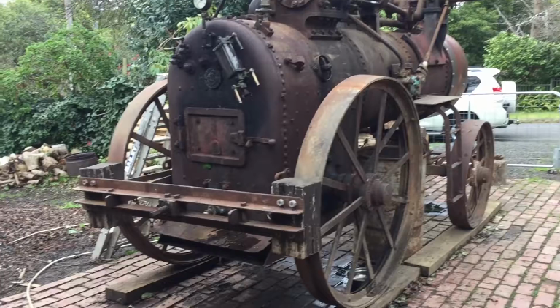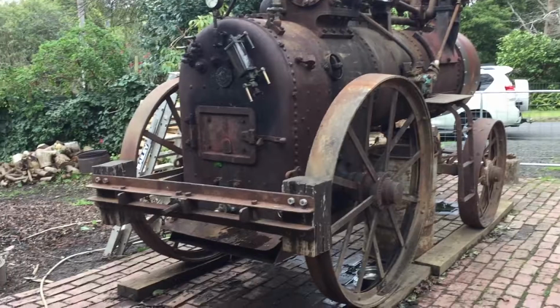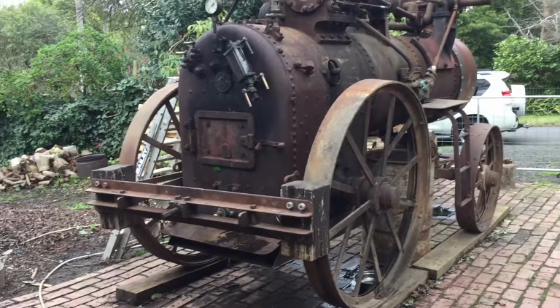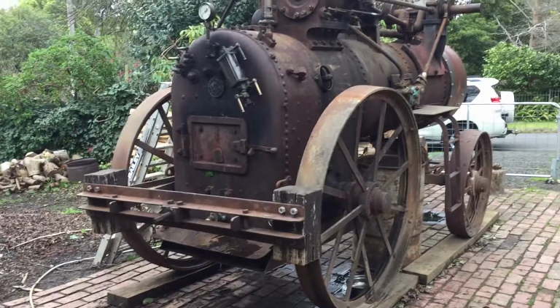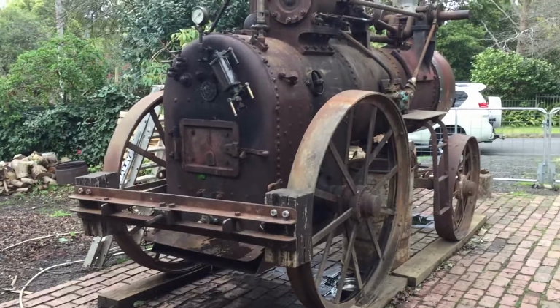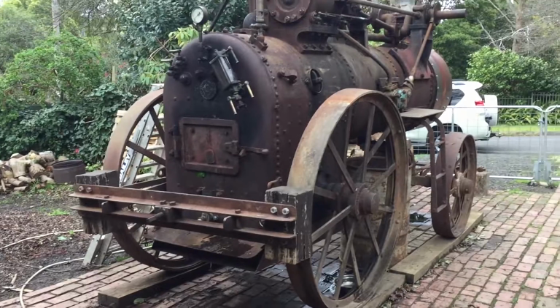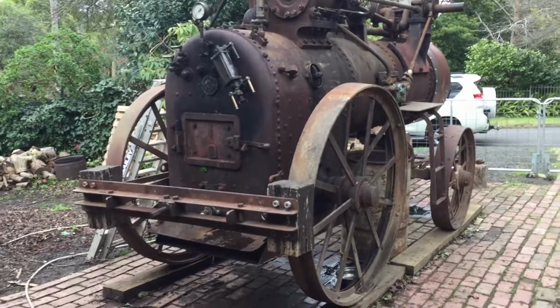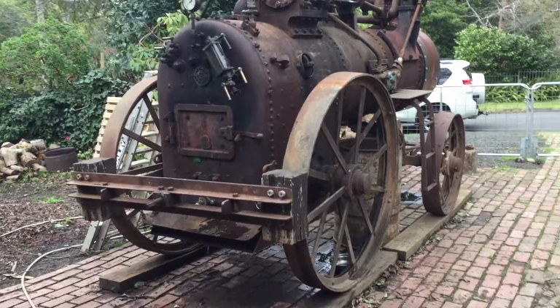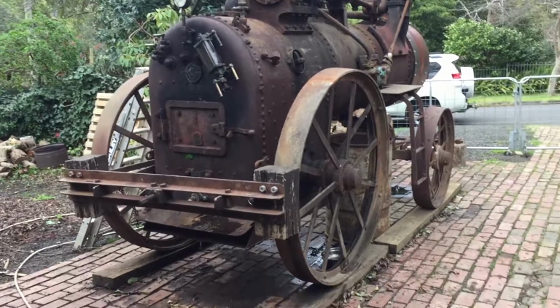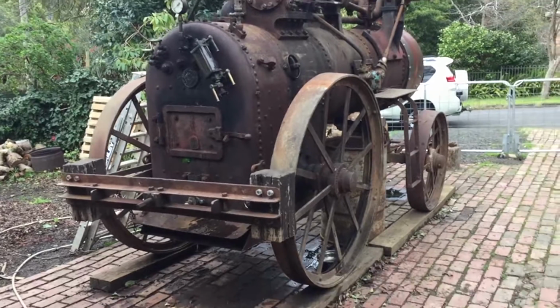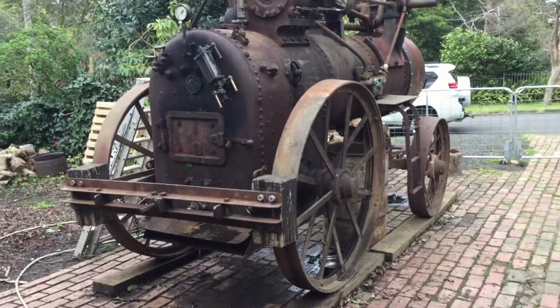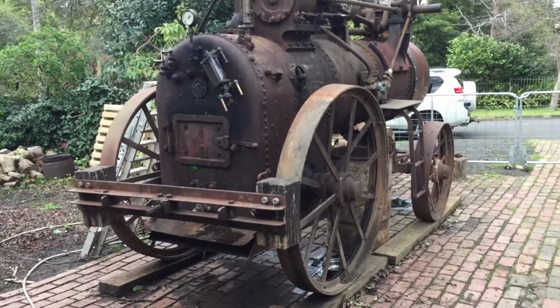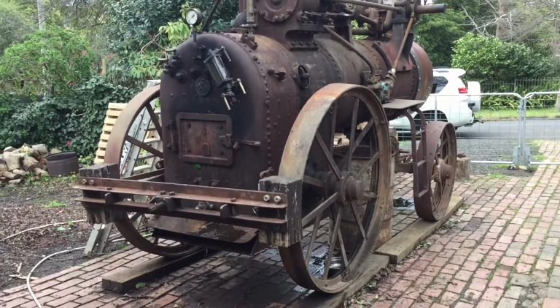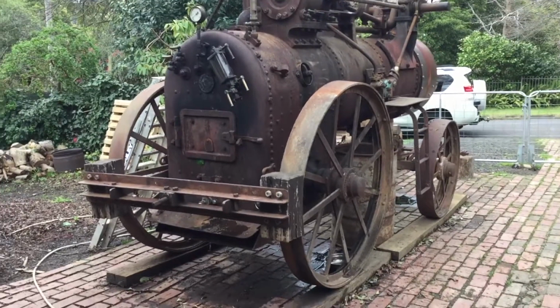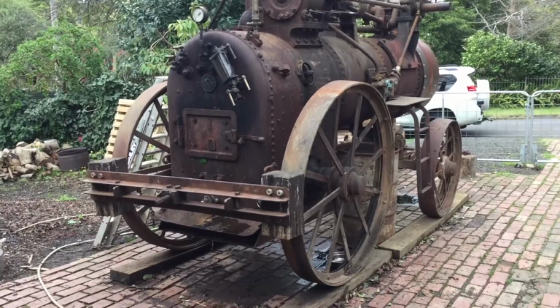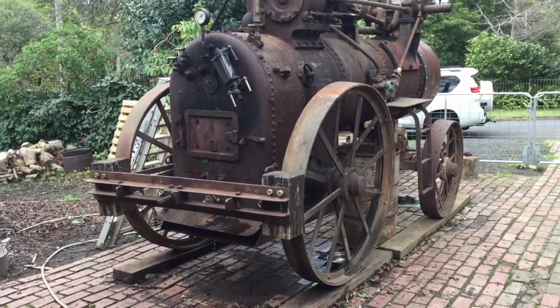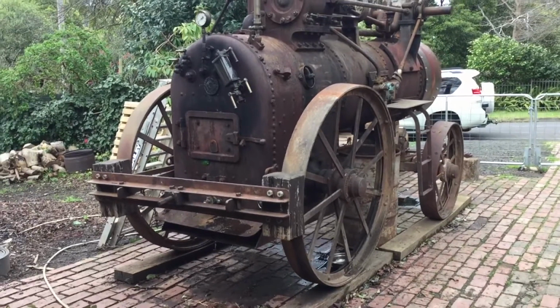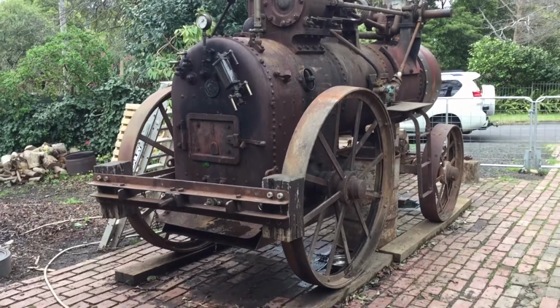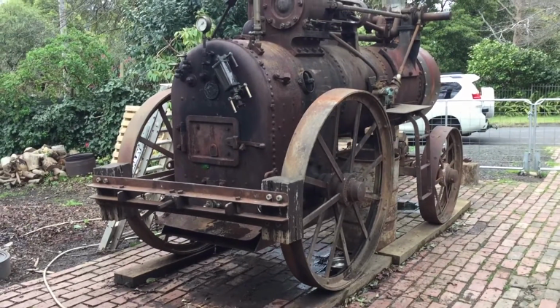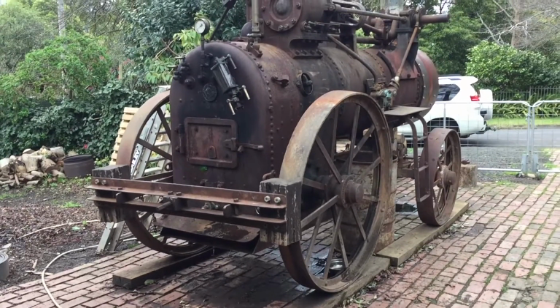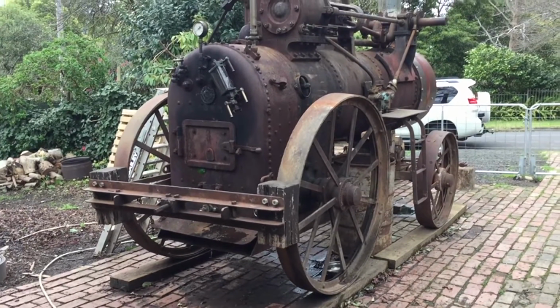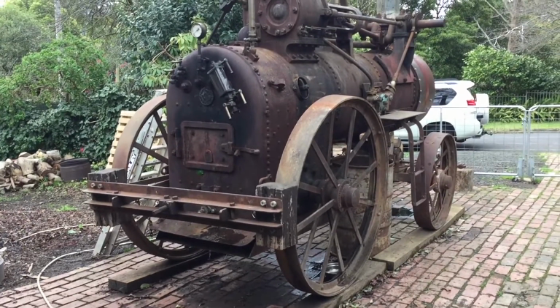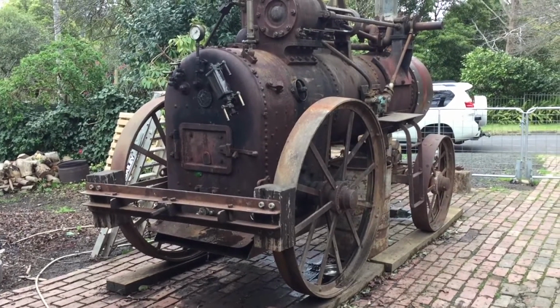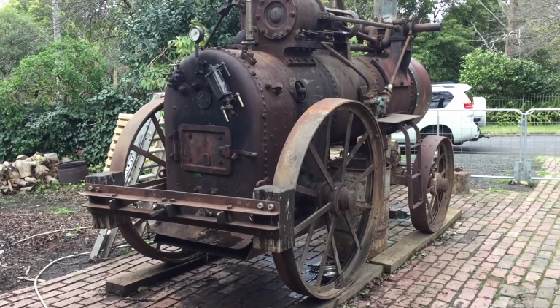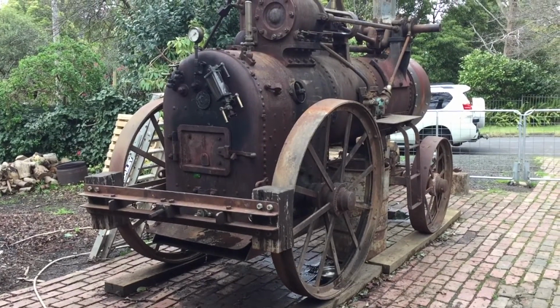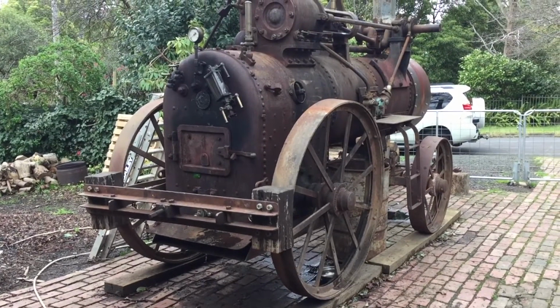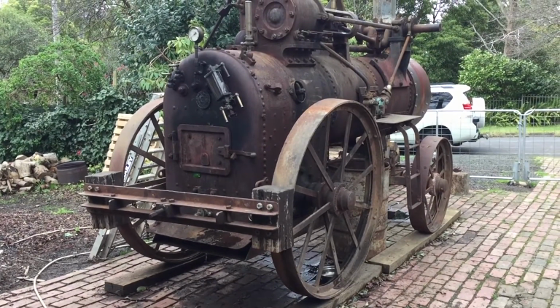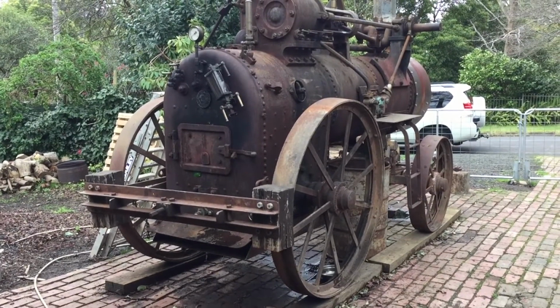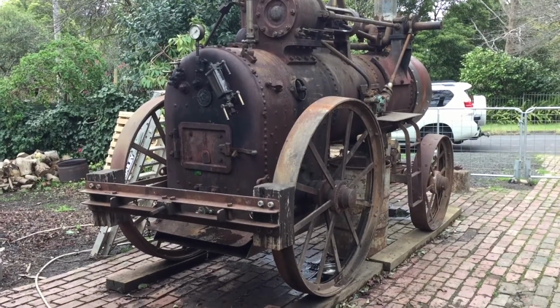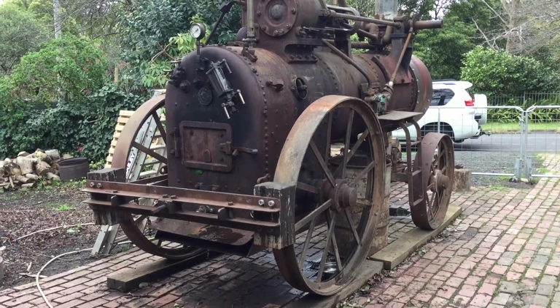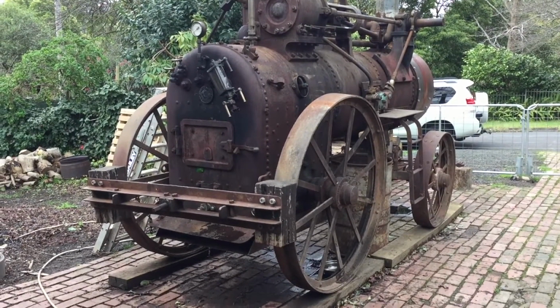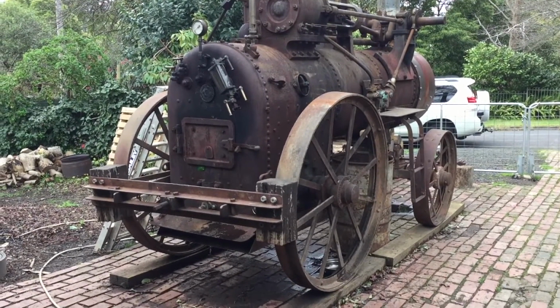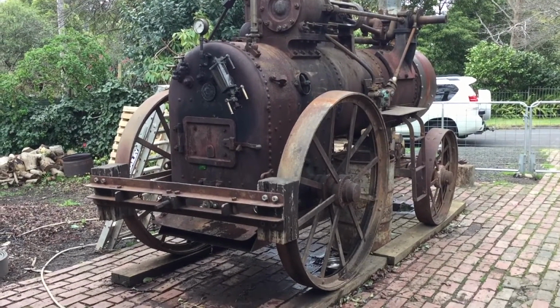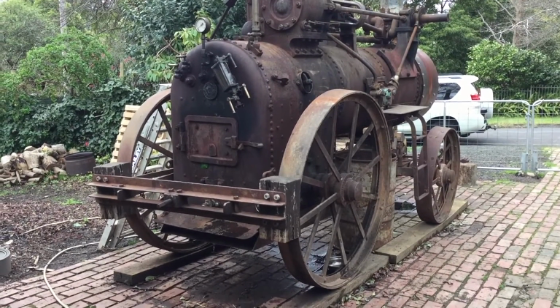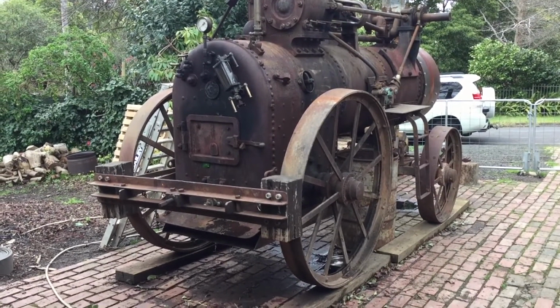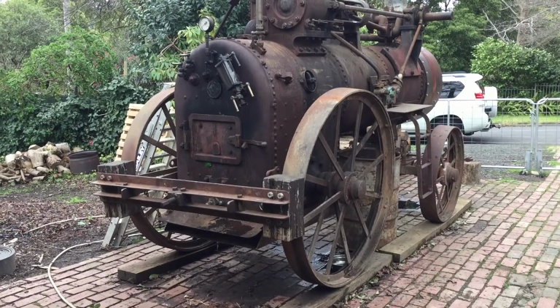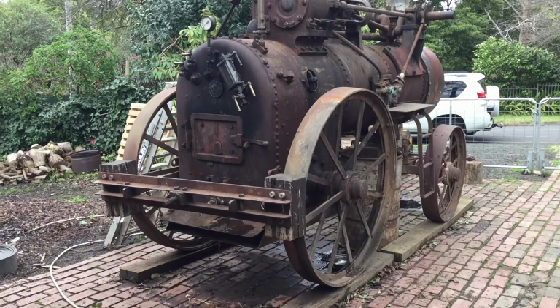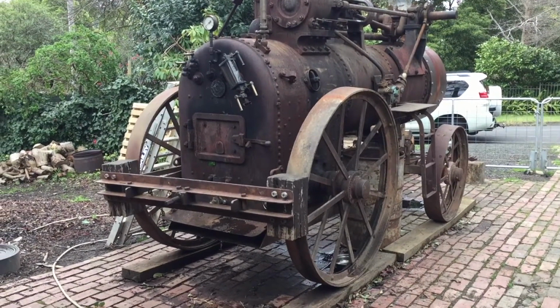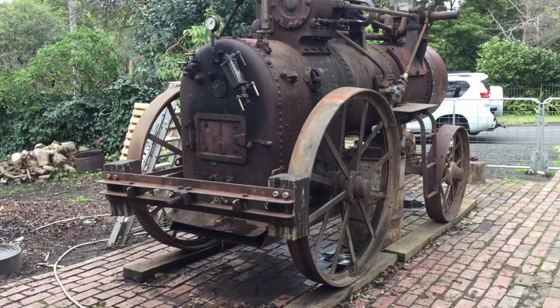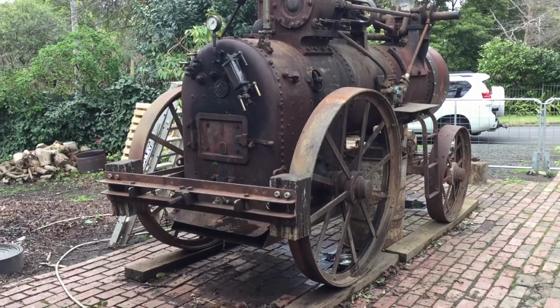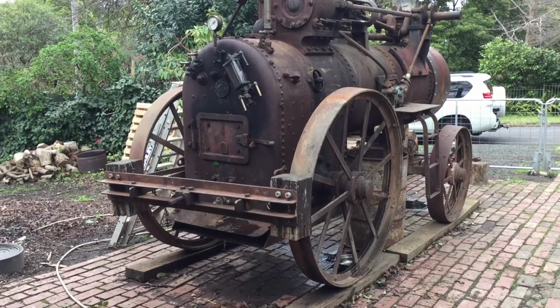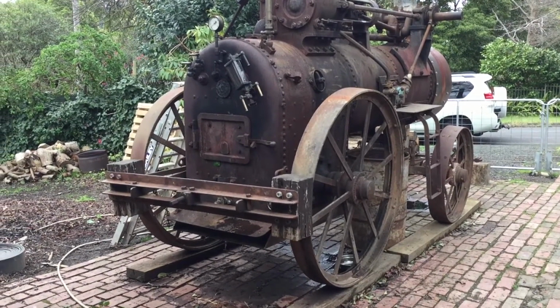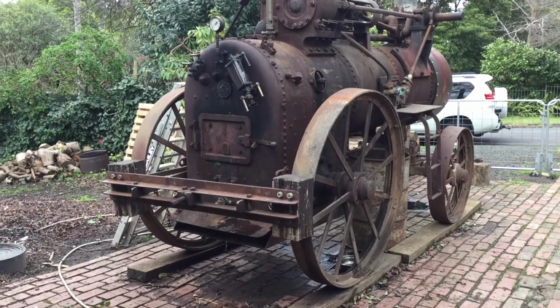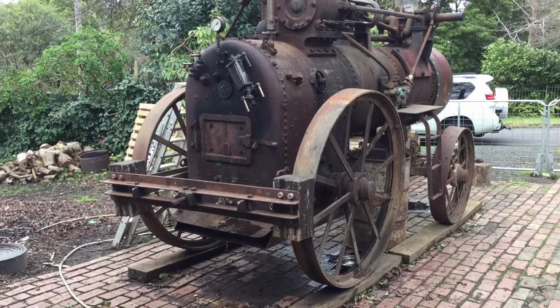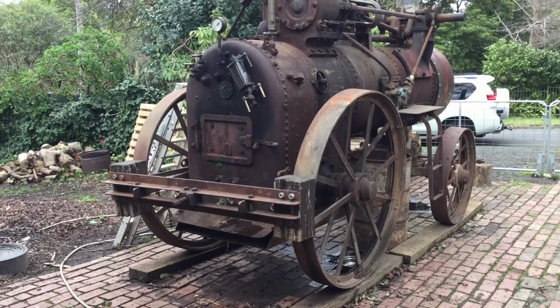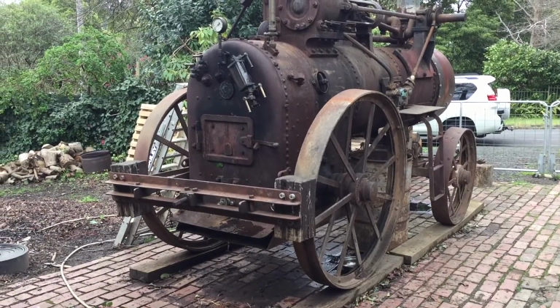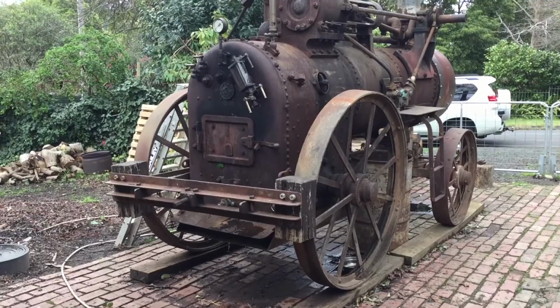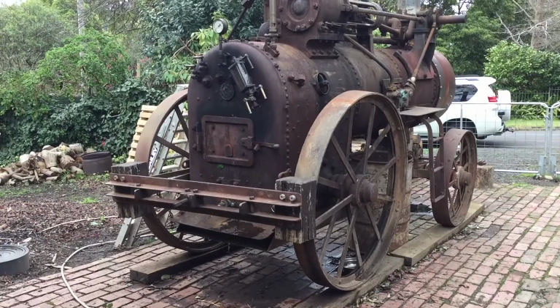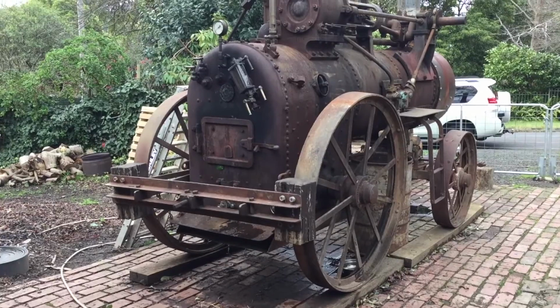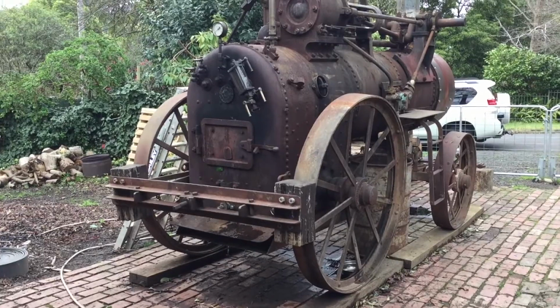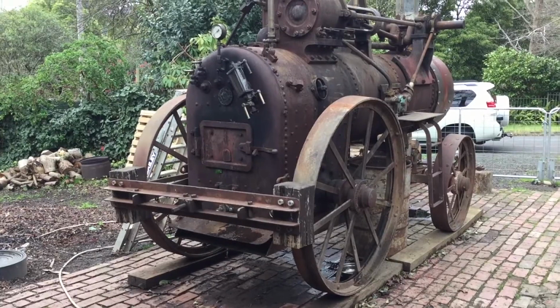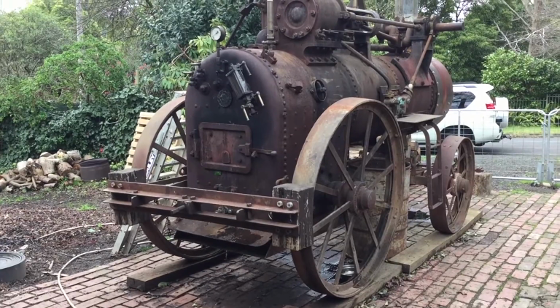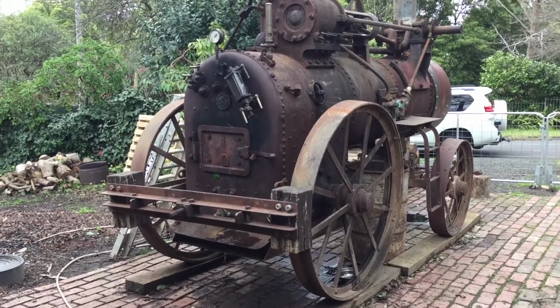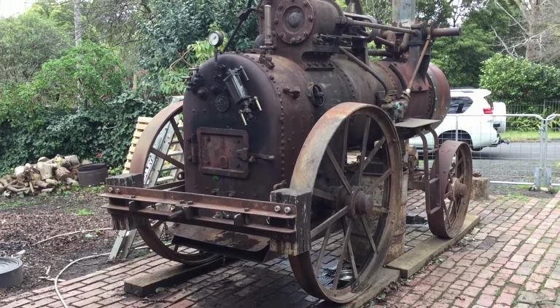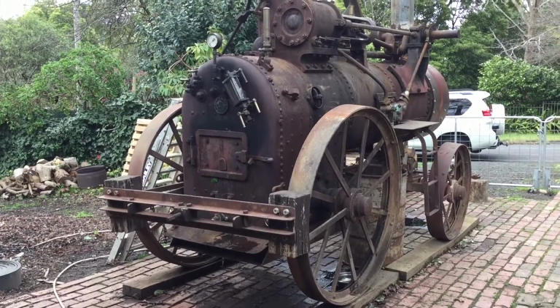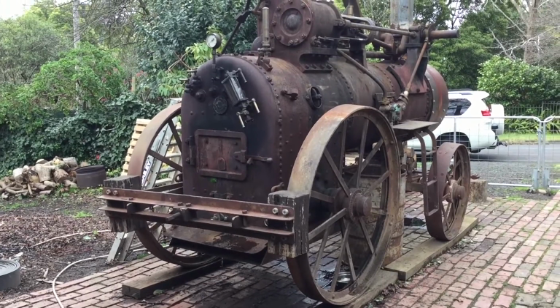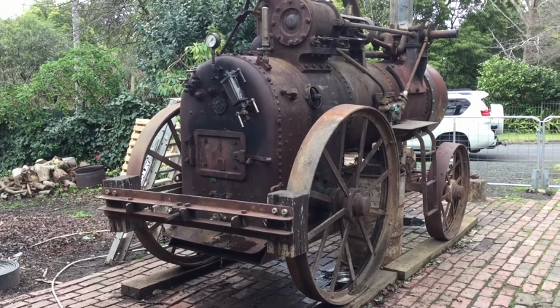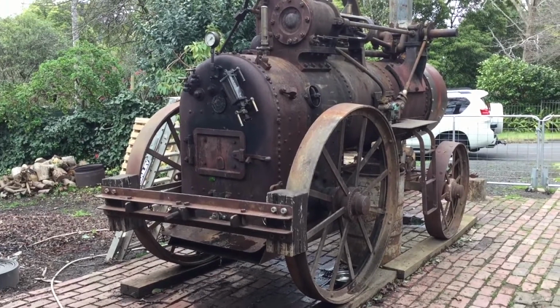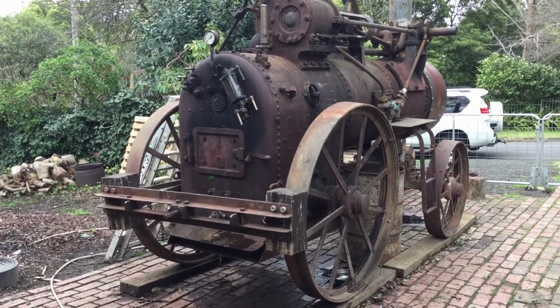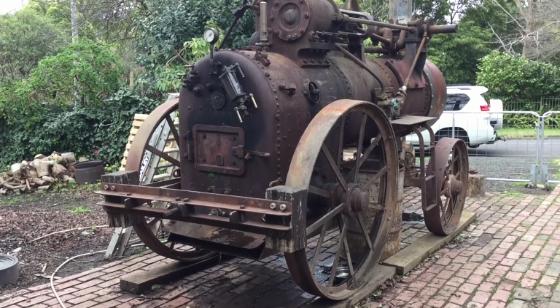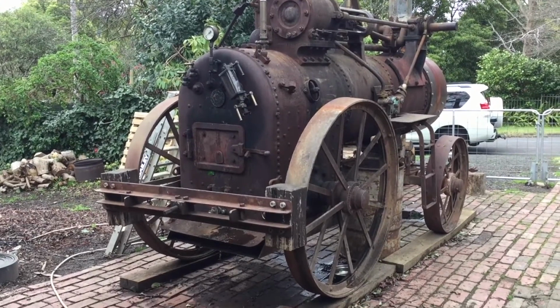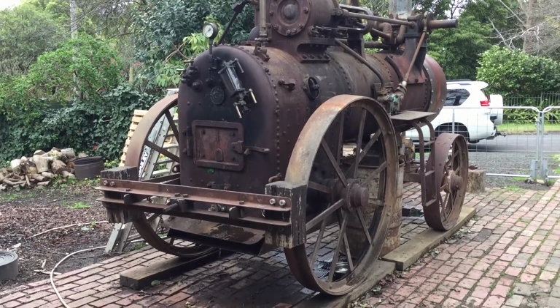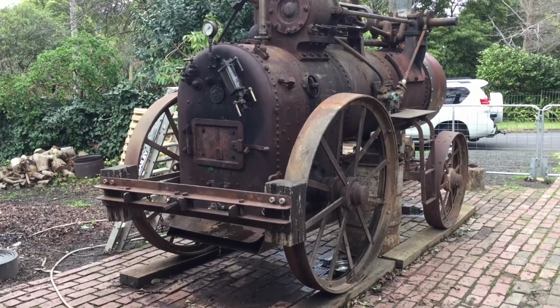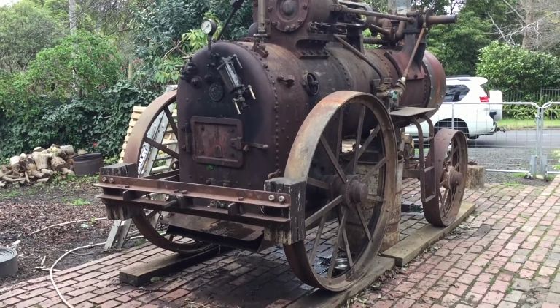This is the 9th of August 2015. This is the first trial run at the Clayton Shuttleworth engine.